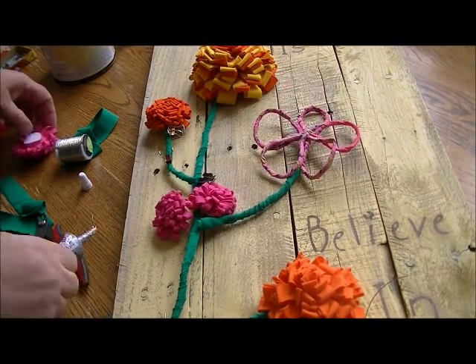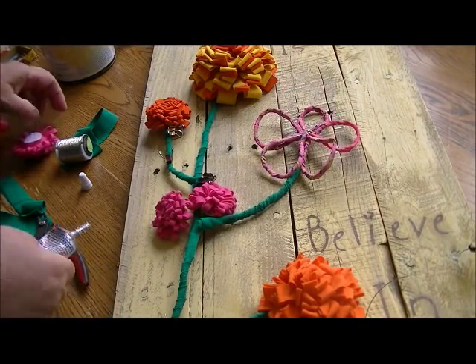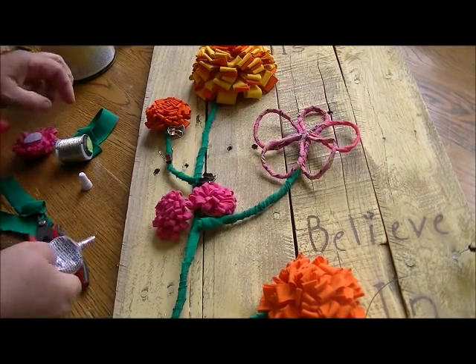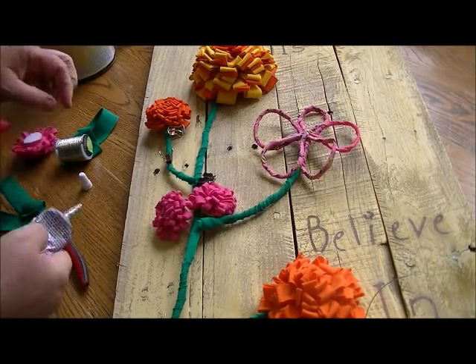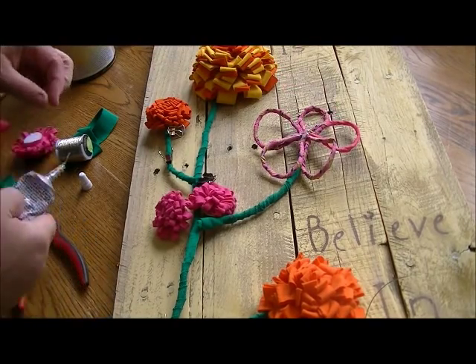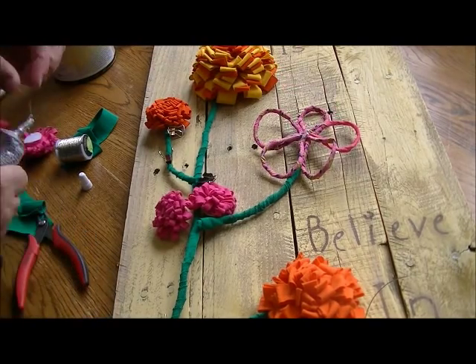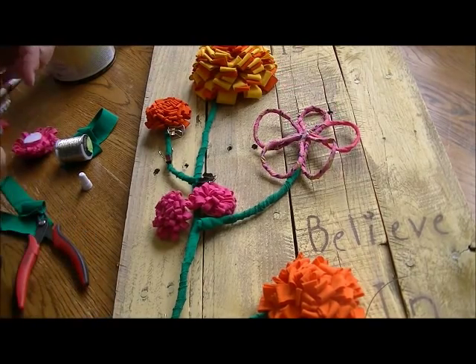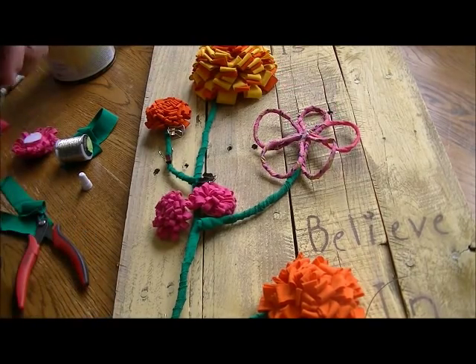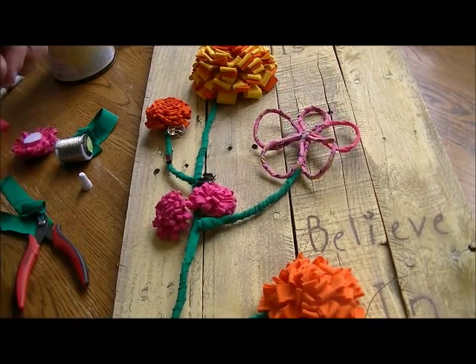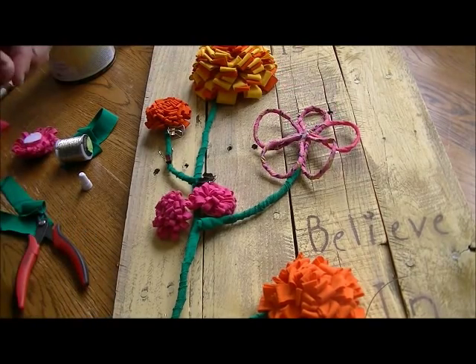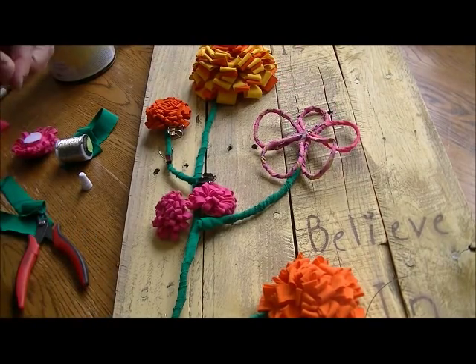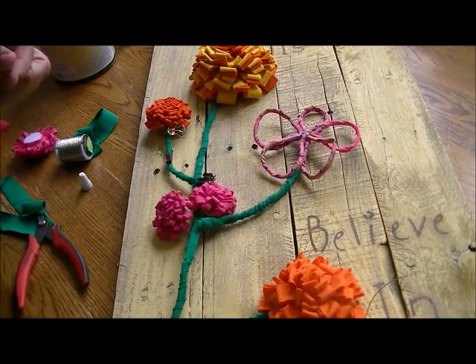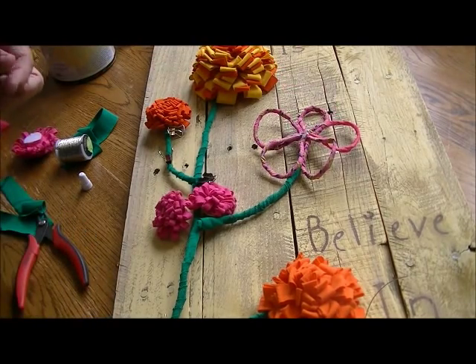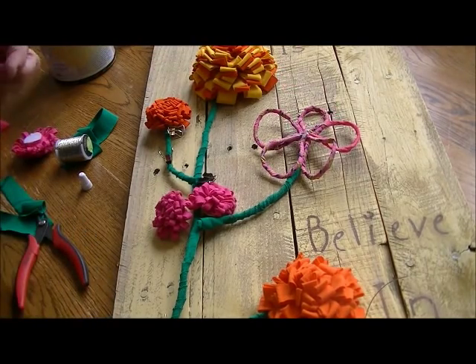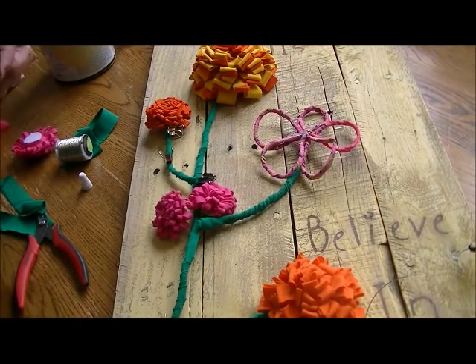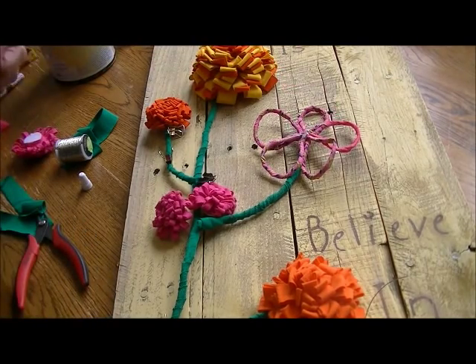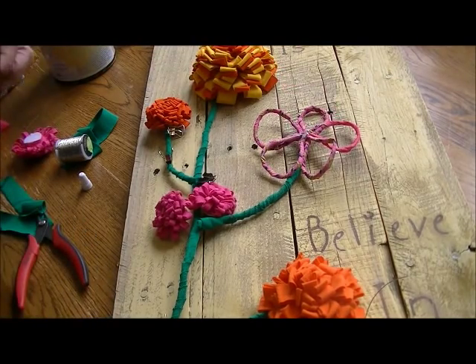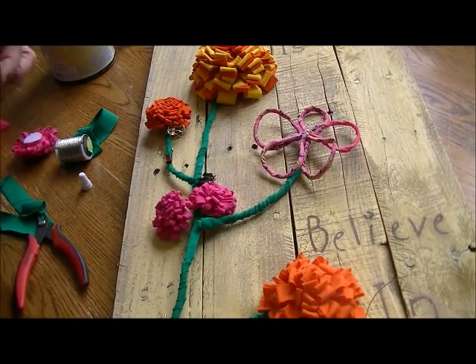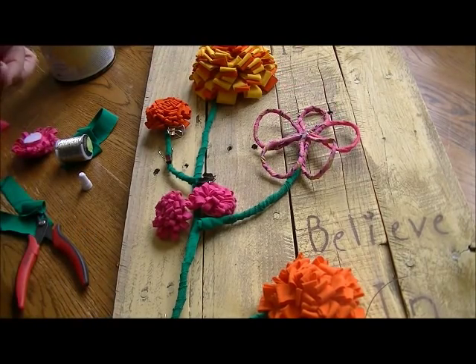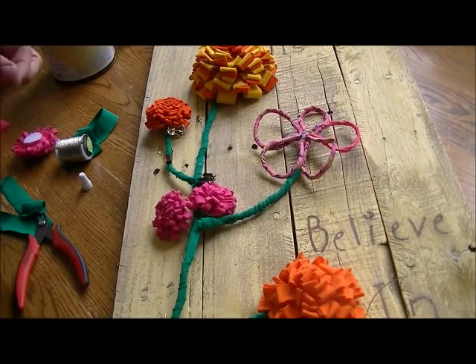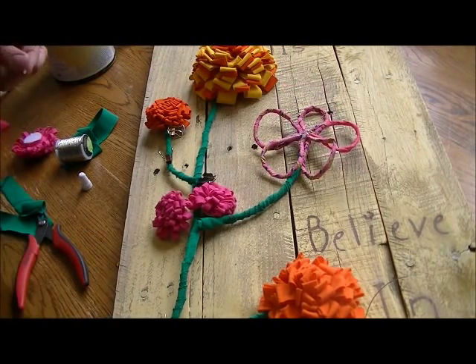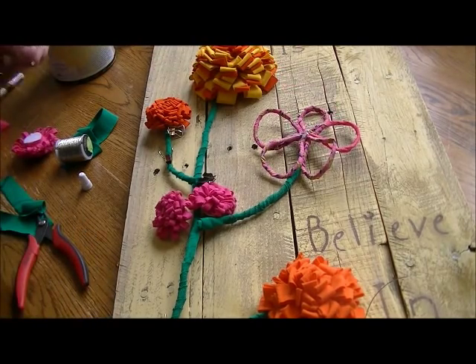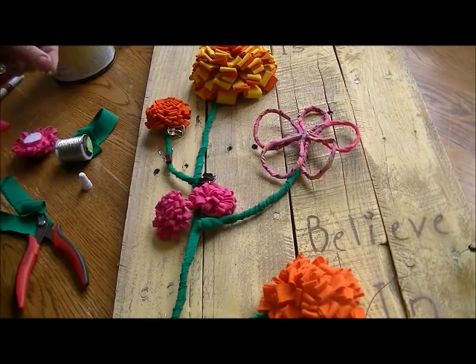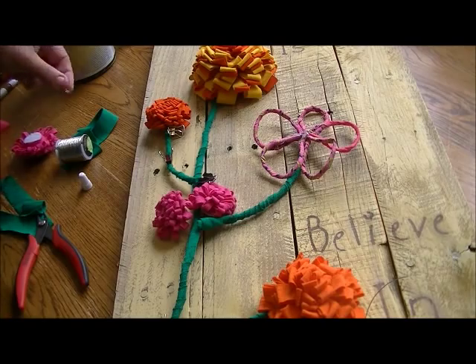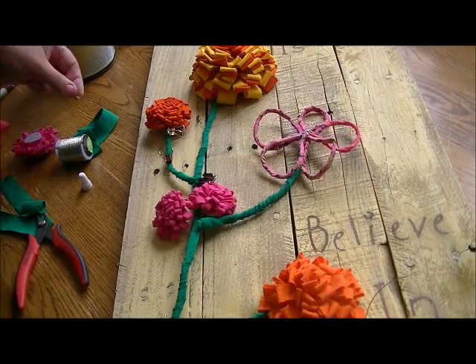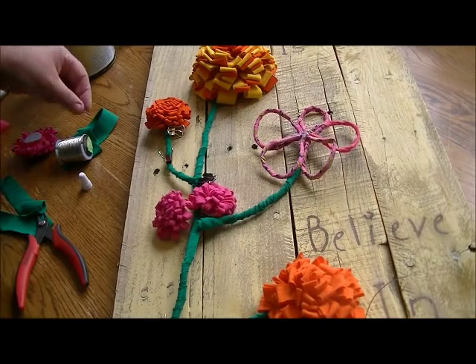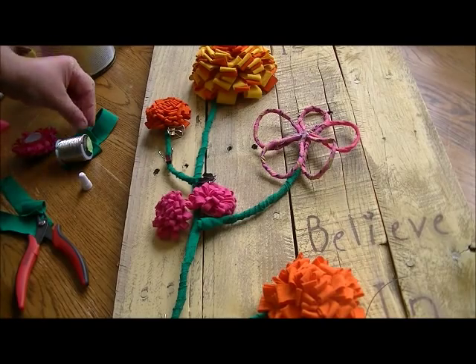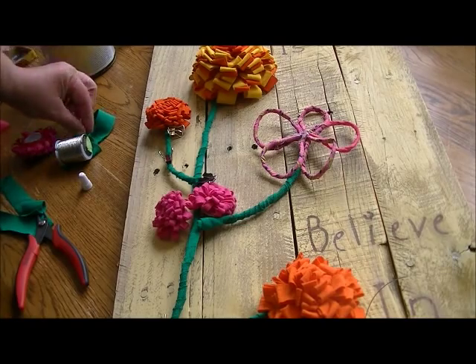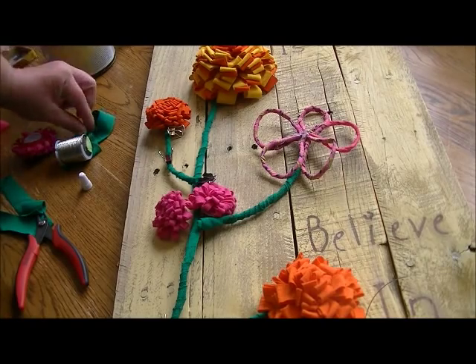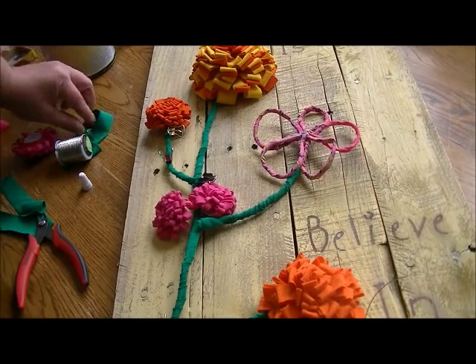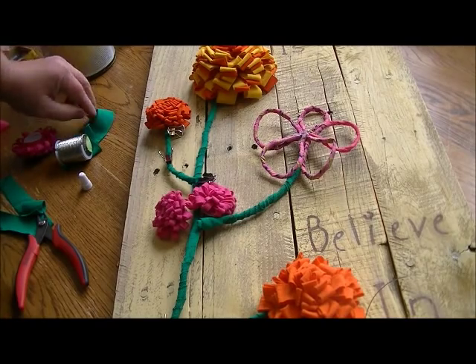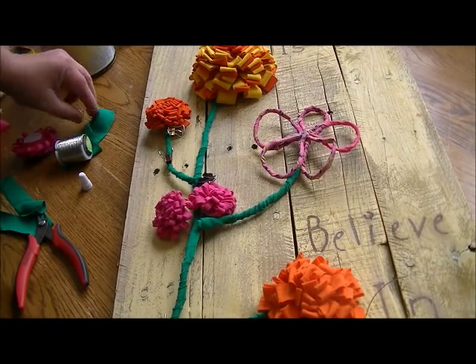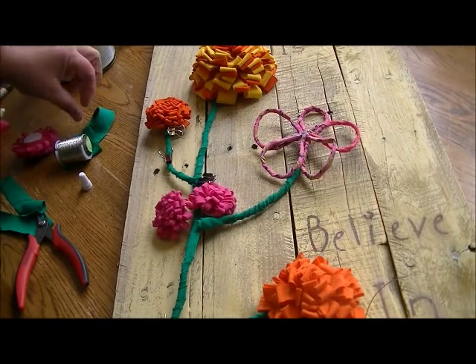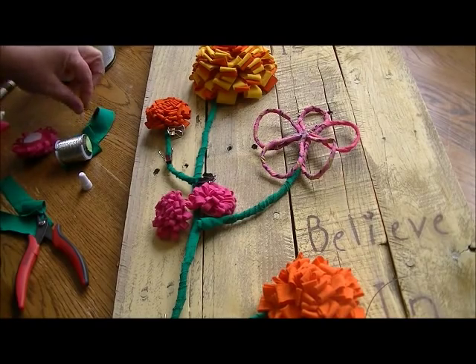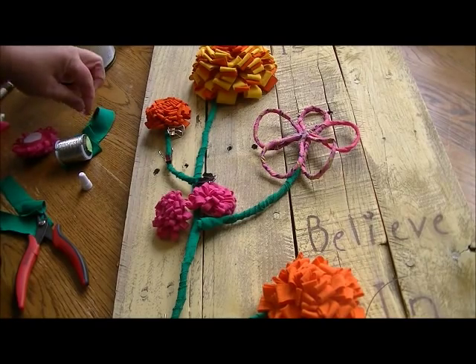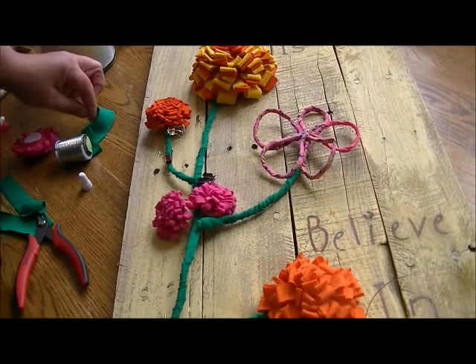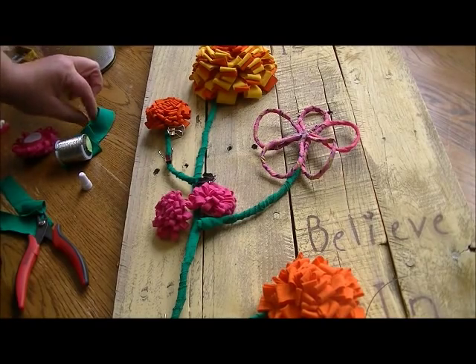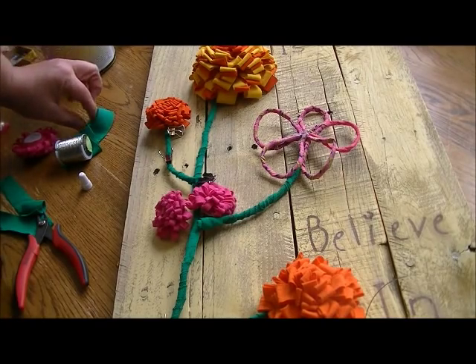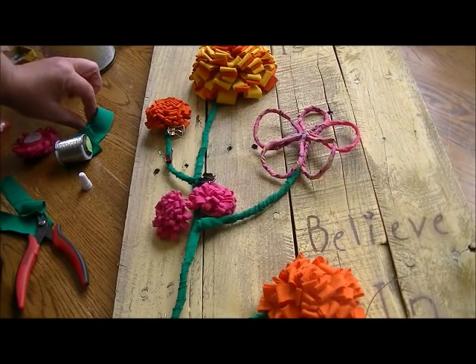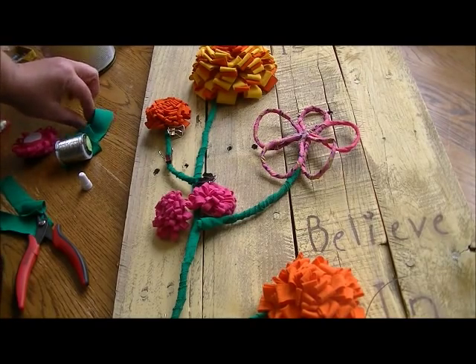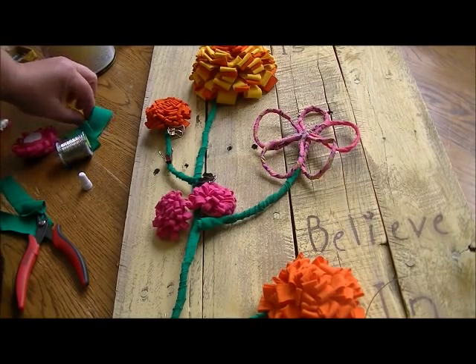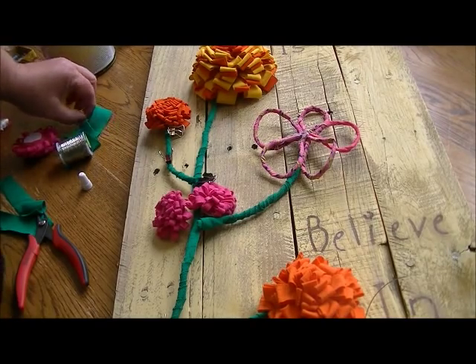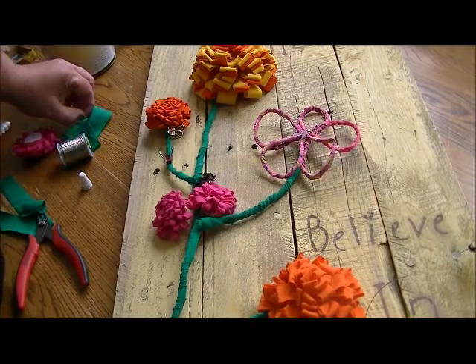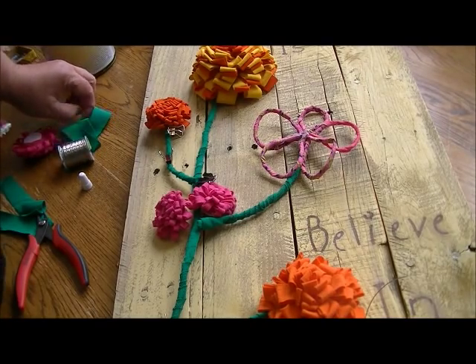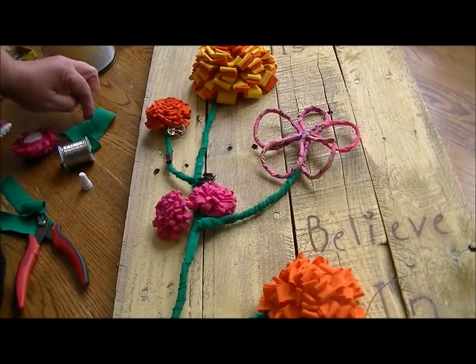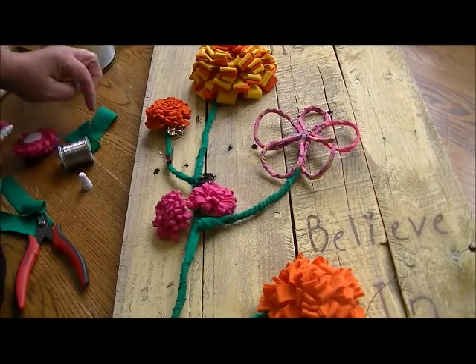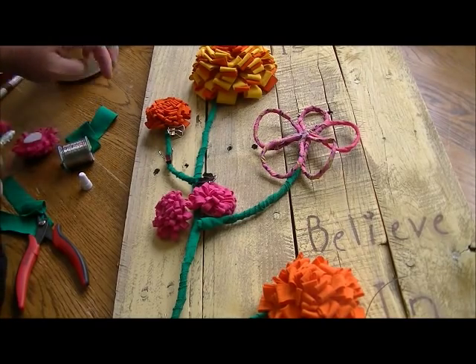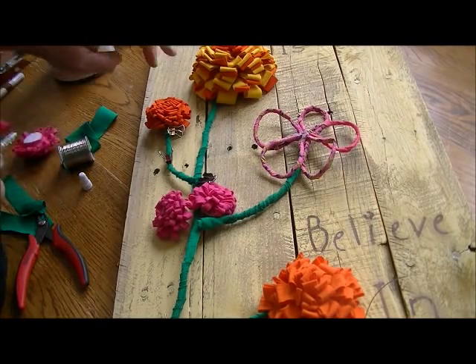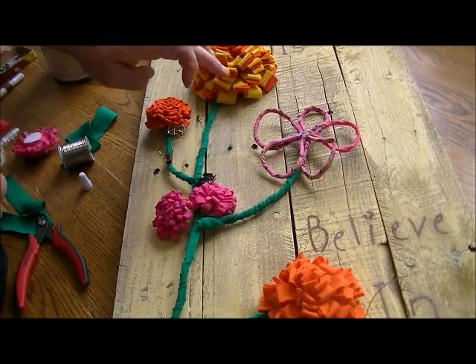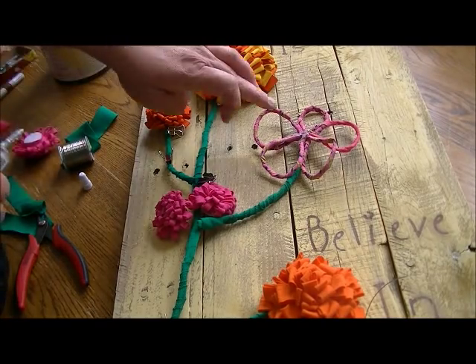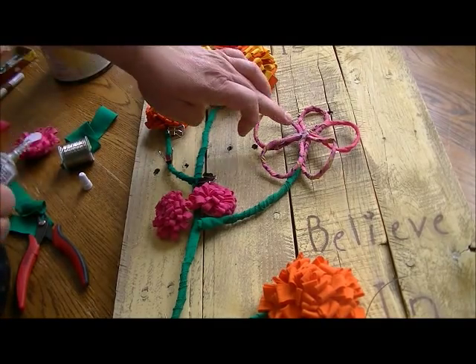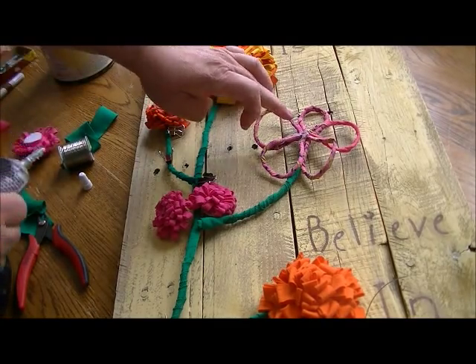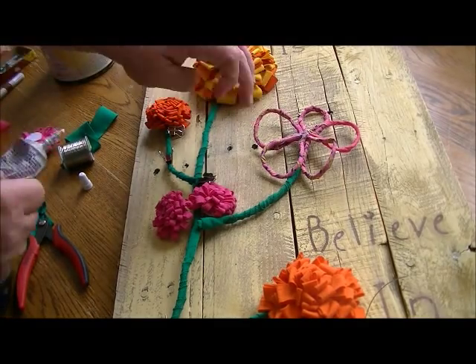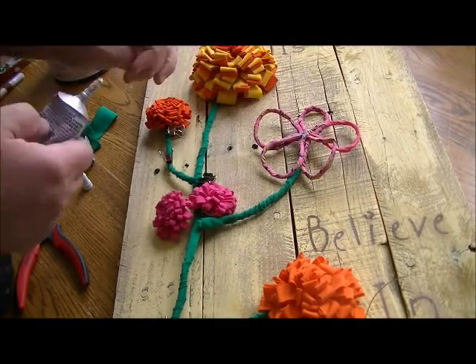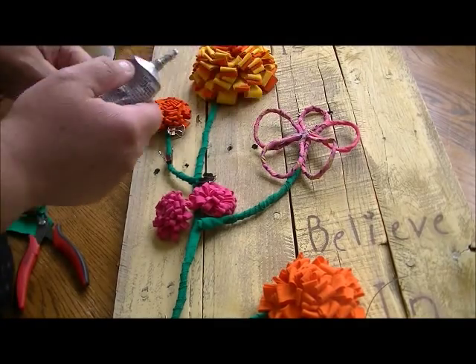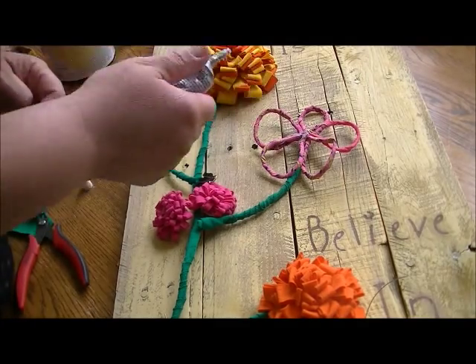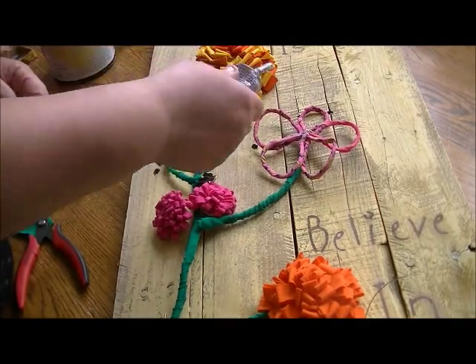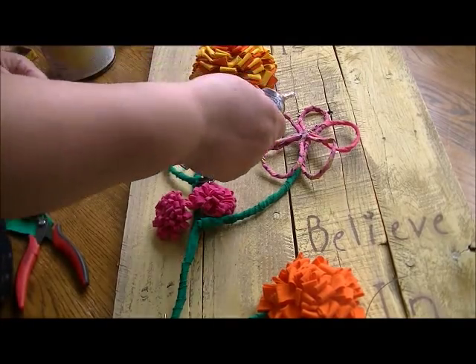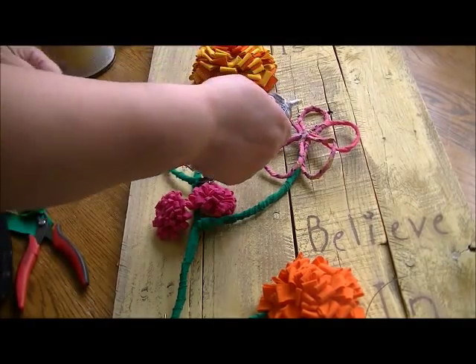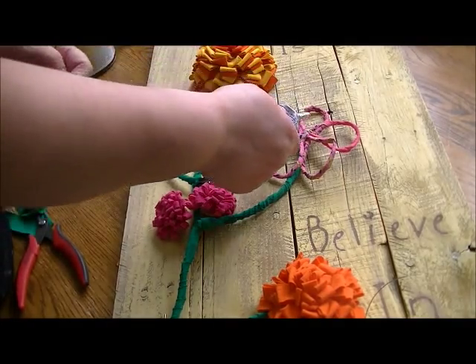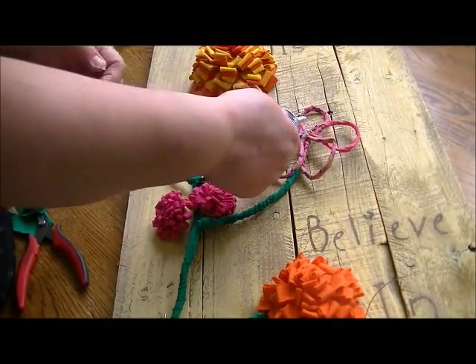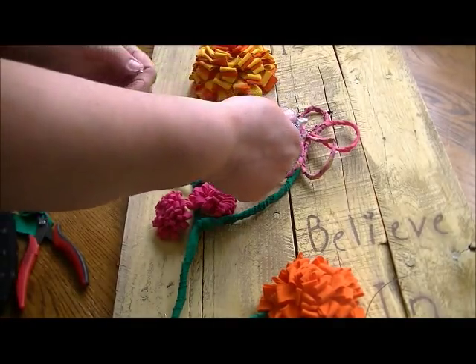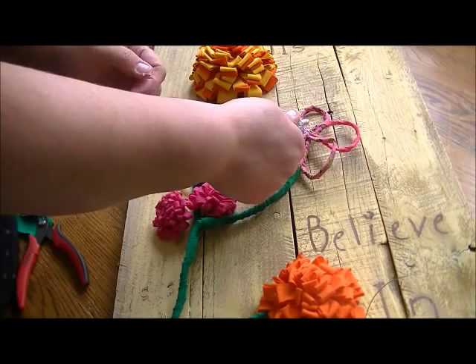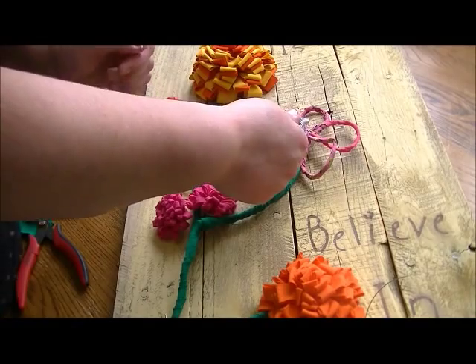That way you're doing two things: you're attaching the two pieces, but you're also adding a little bit of extra support to this piece.